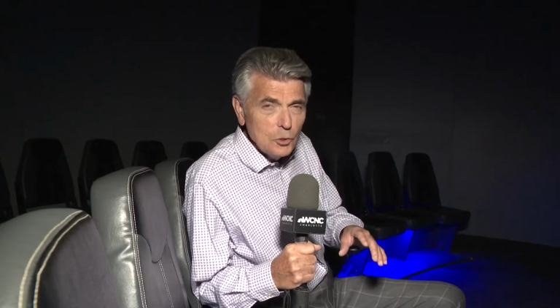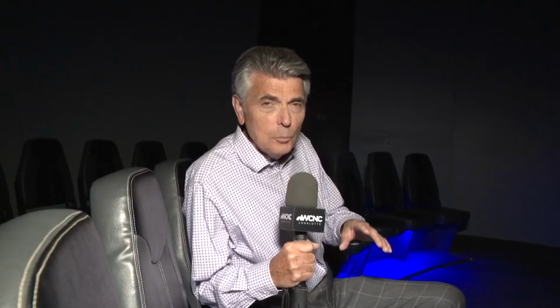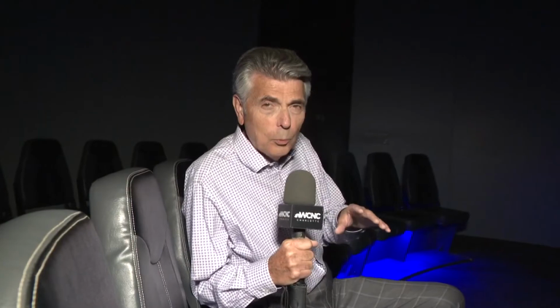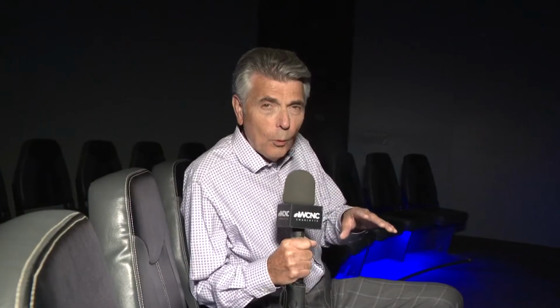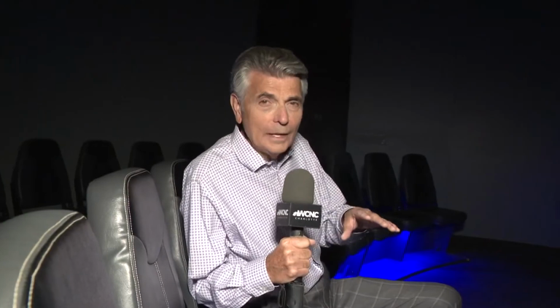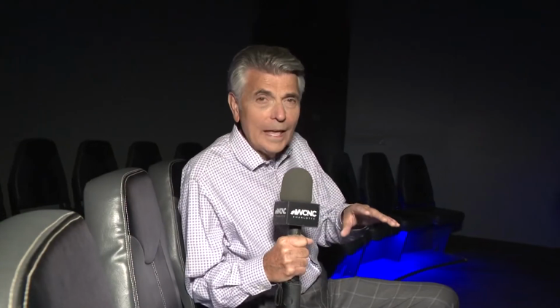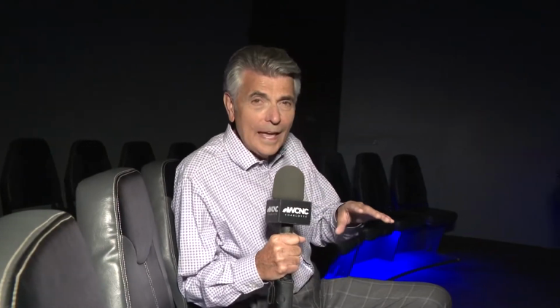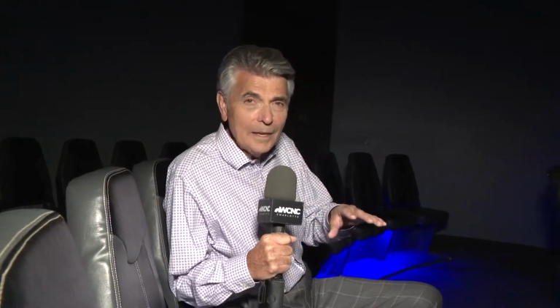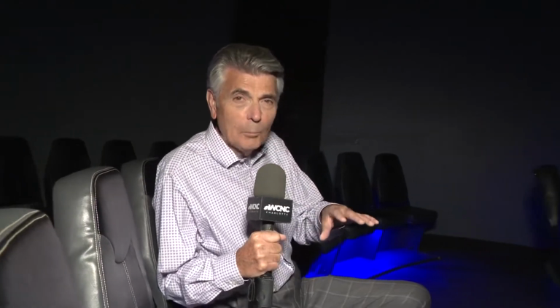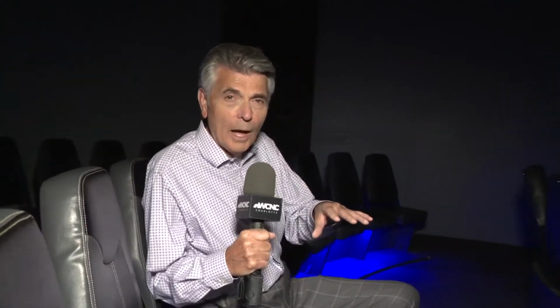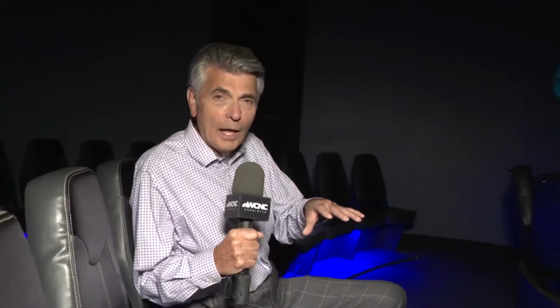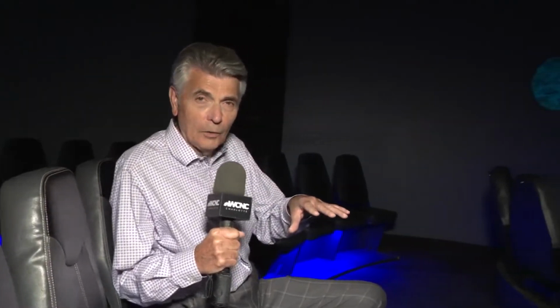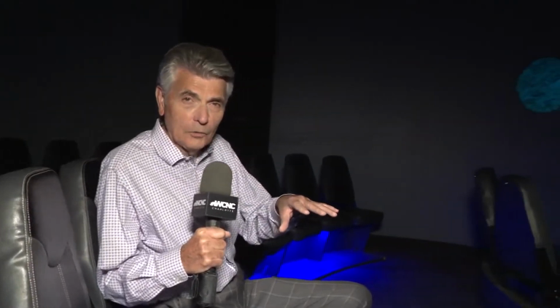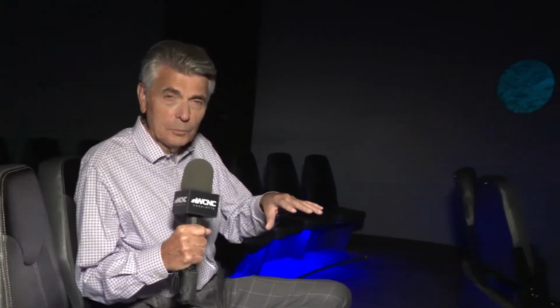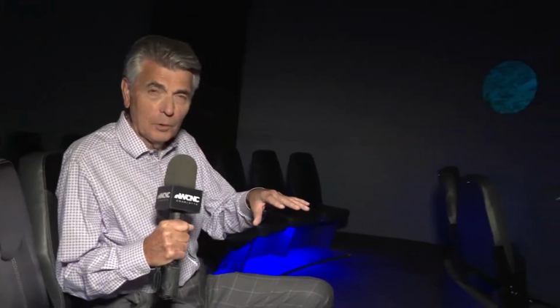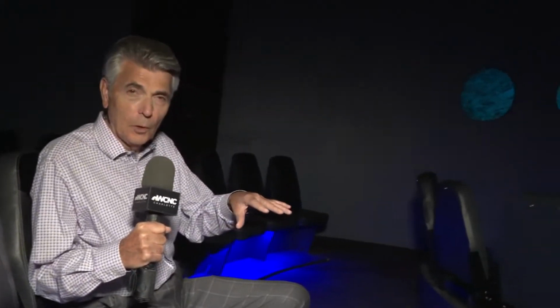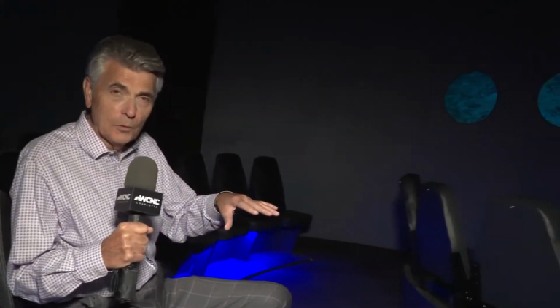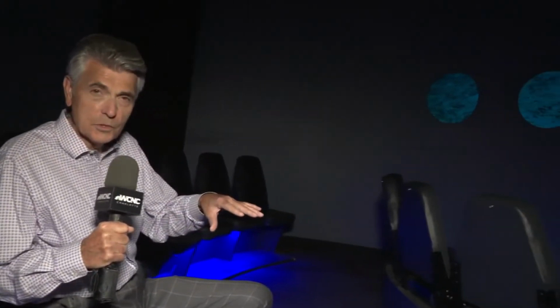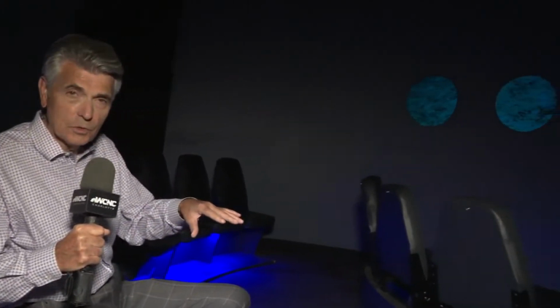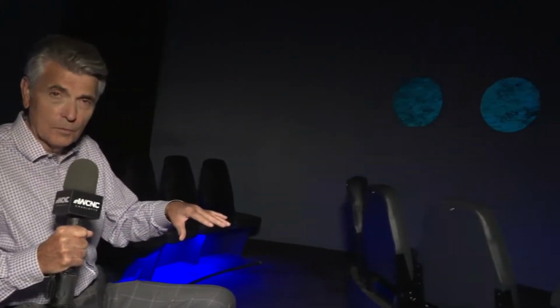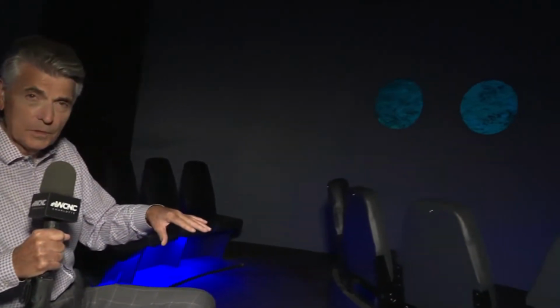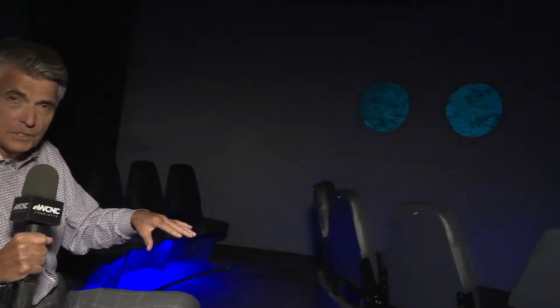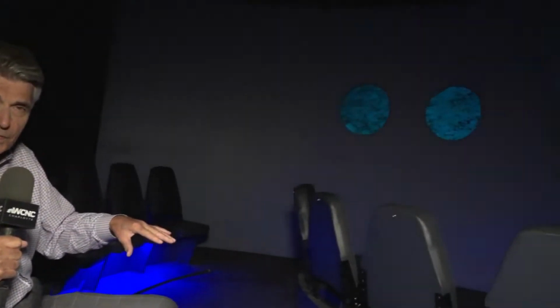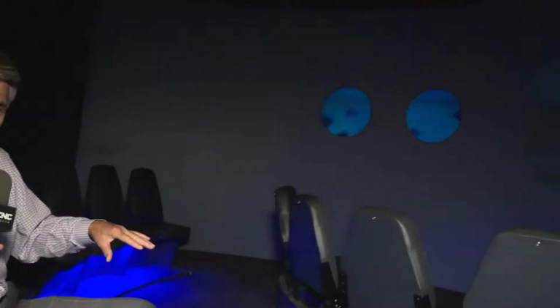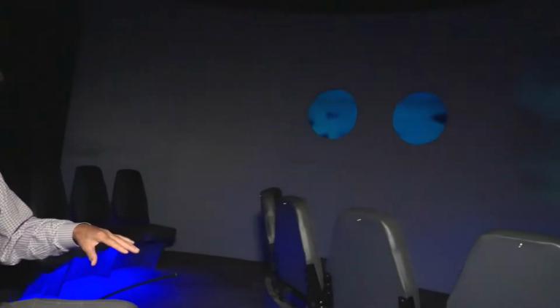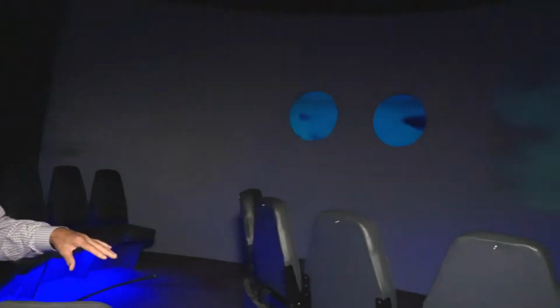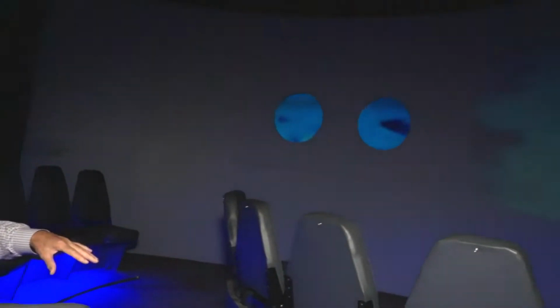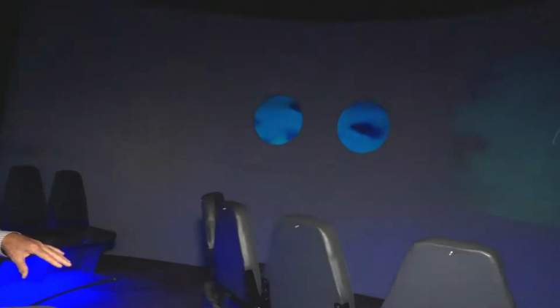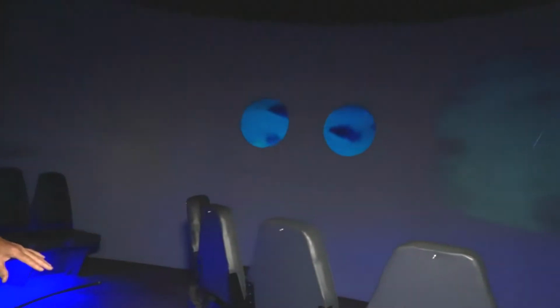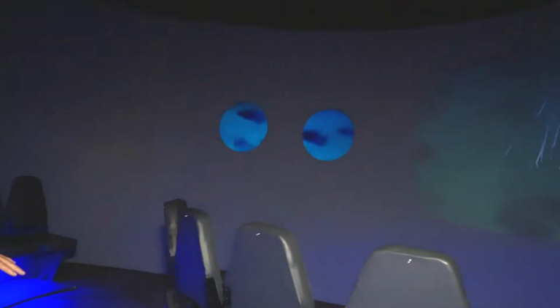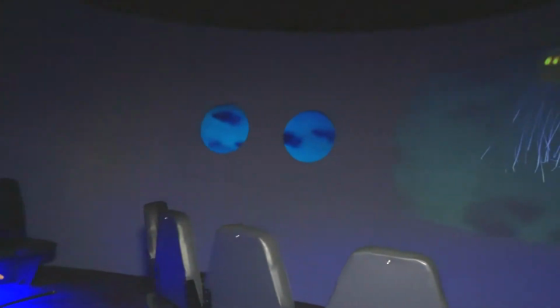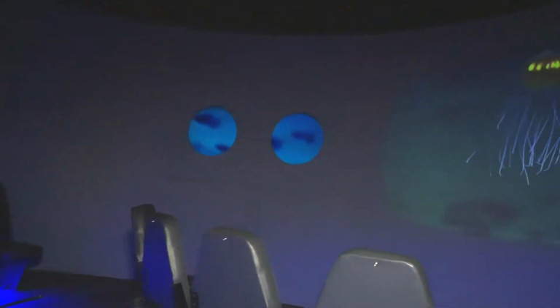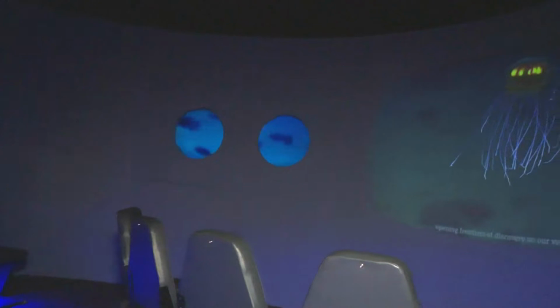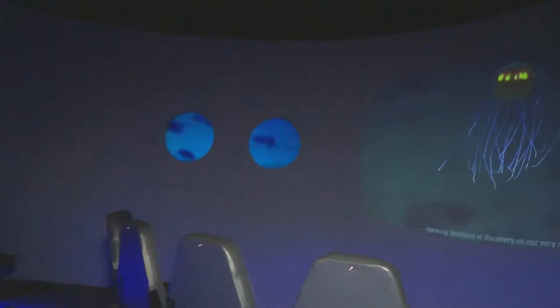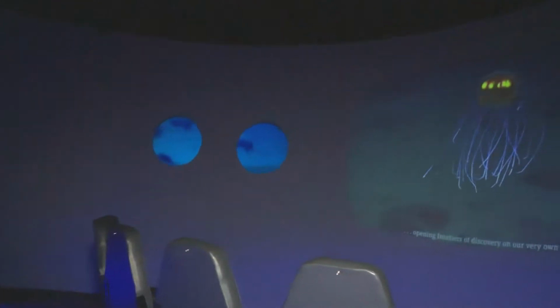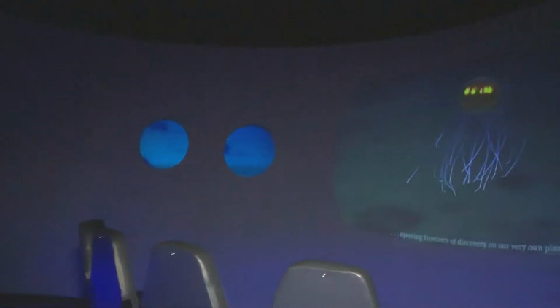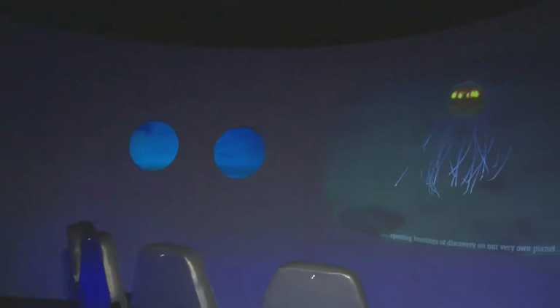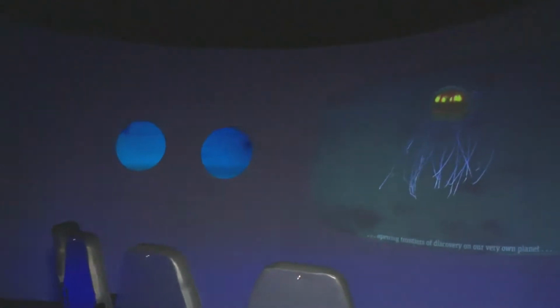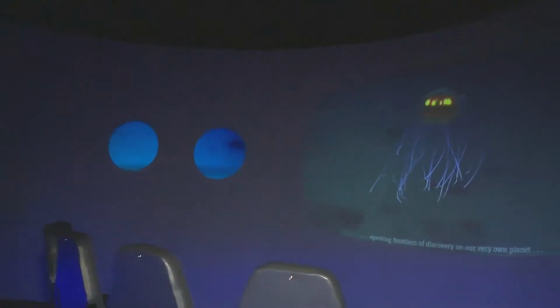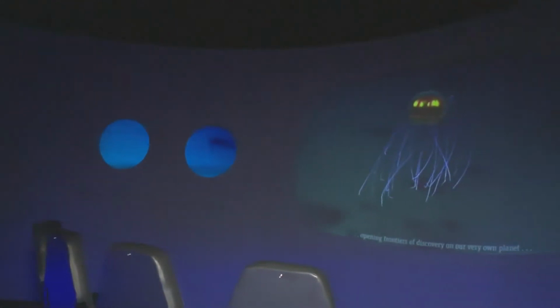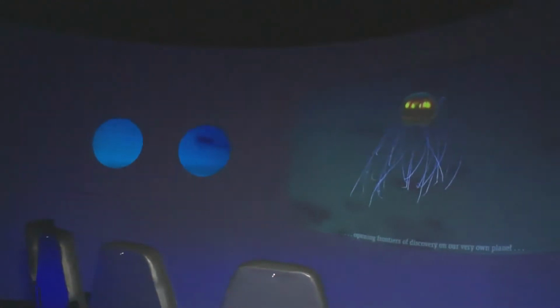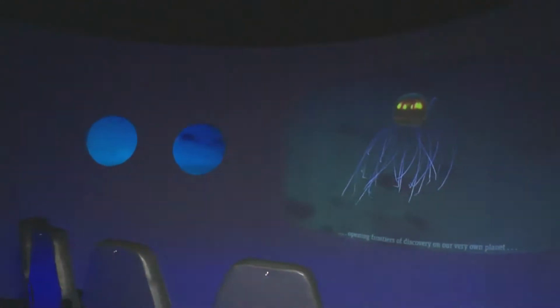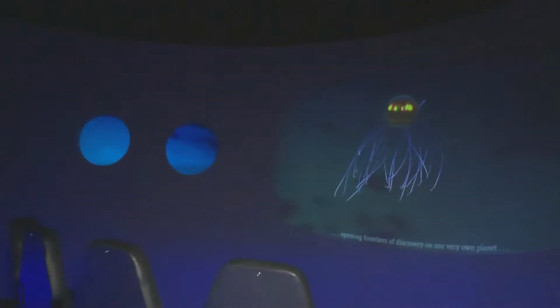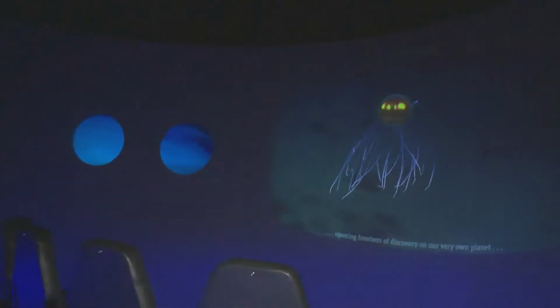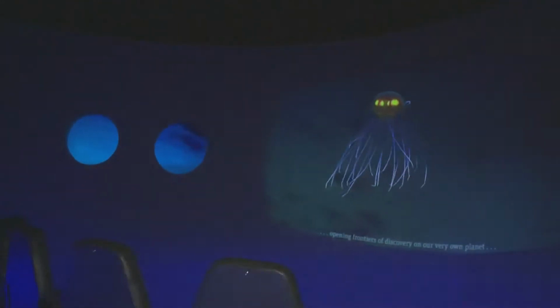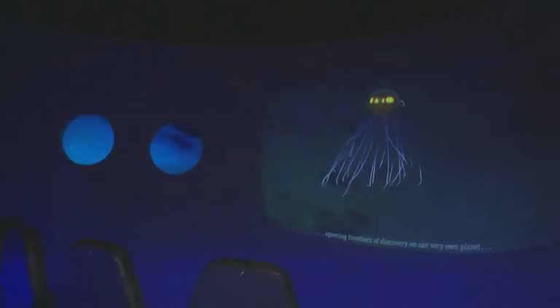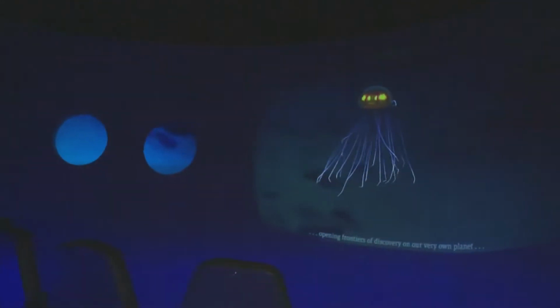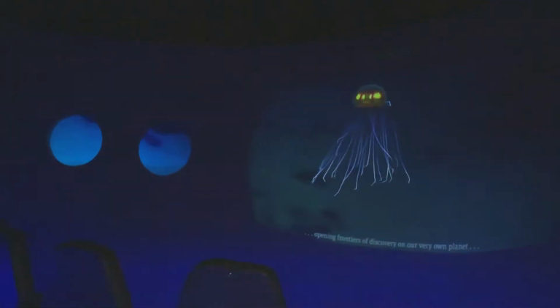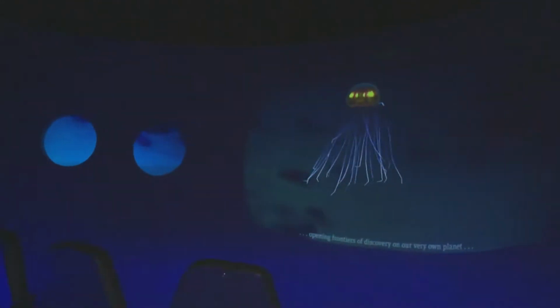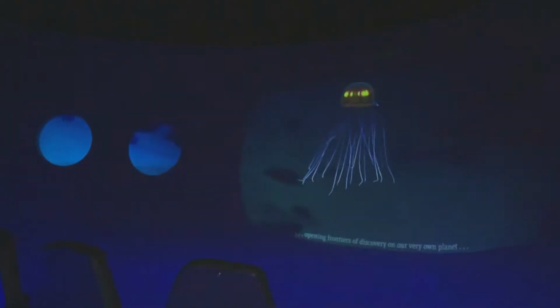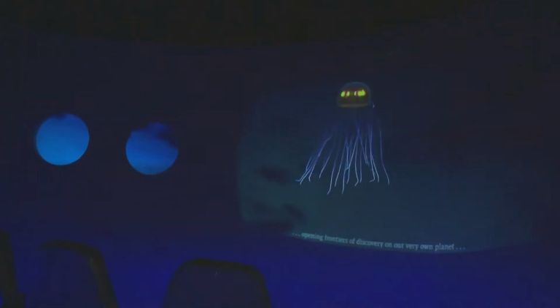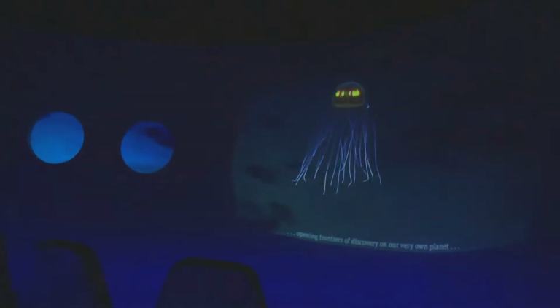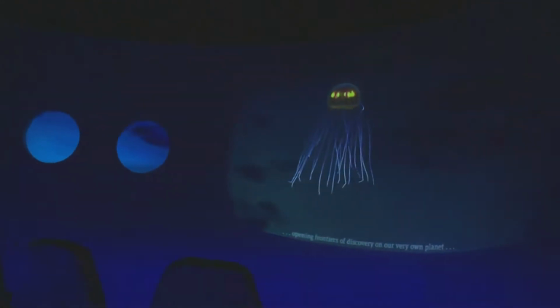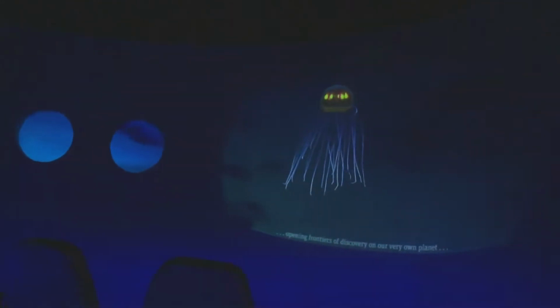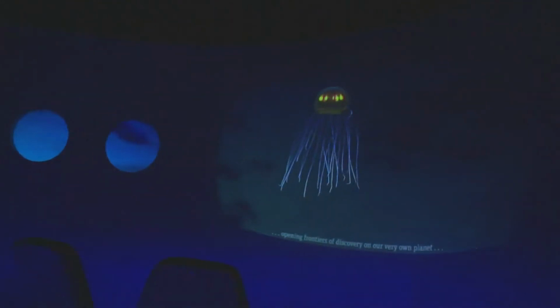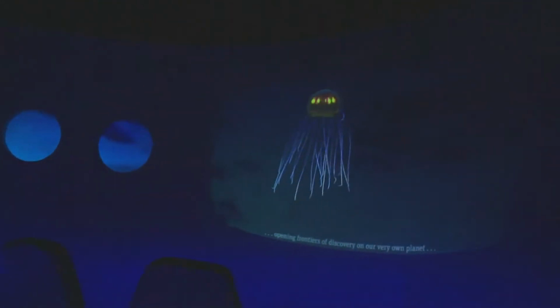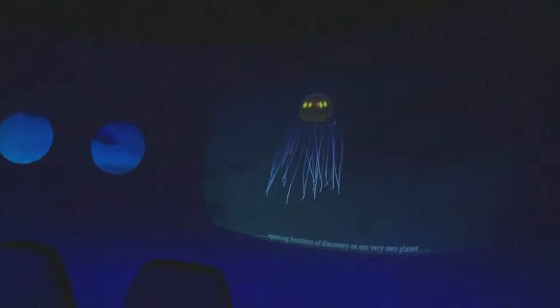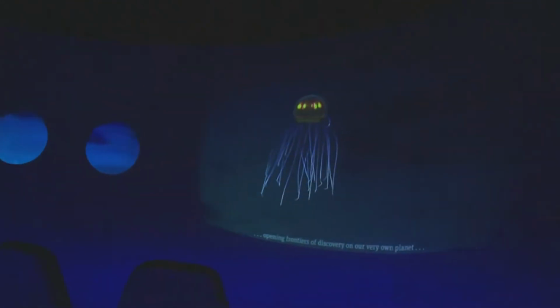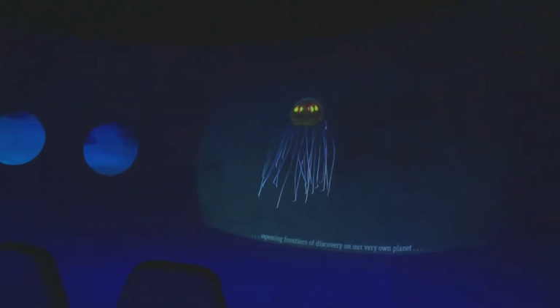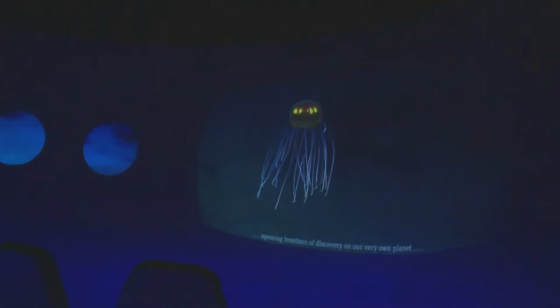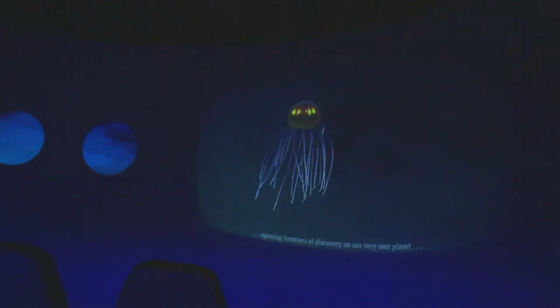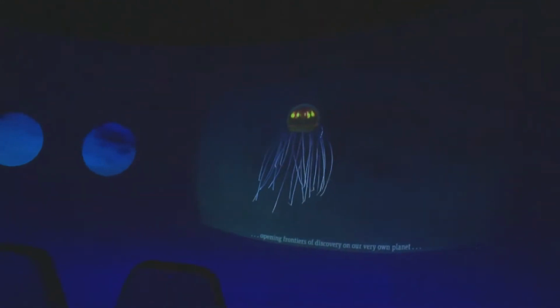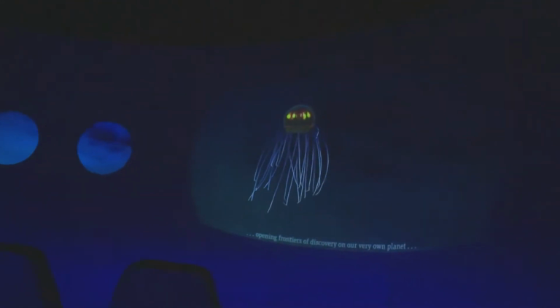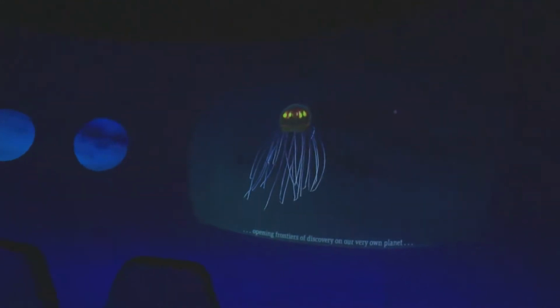2.8 miles below the surface is the Mariana Trench, and in this theater you can actually take a dive to that depth.